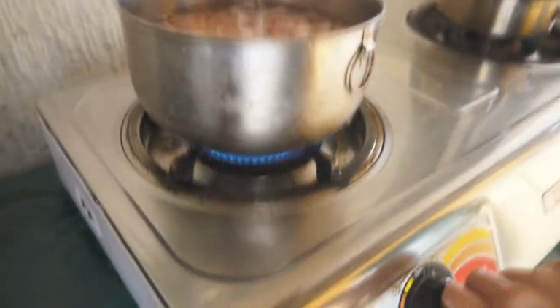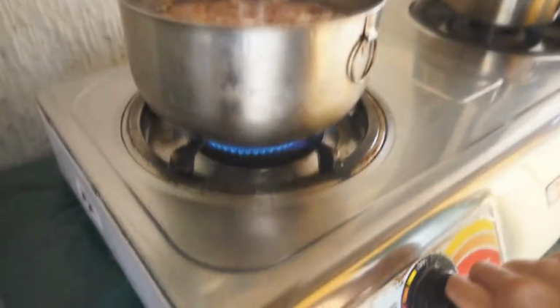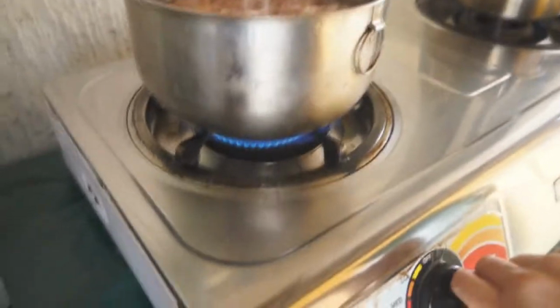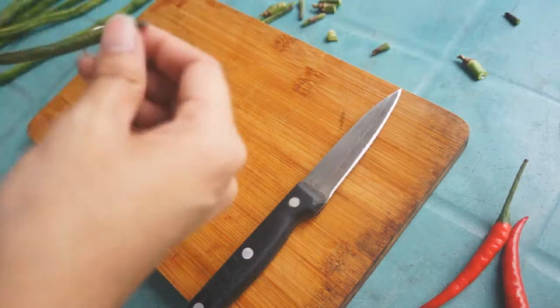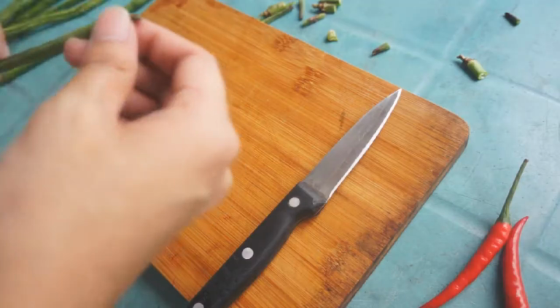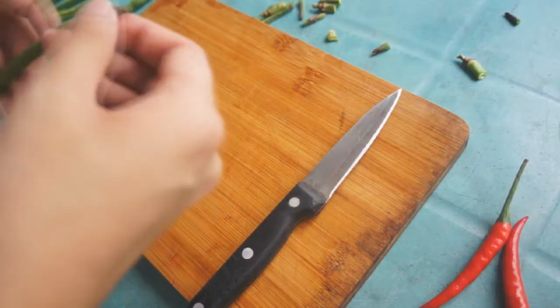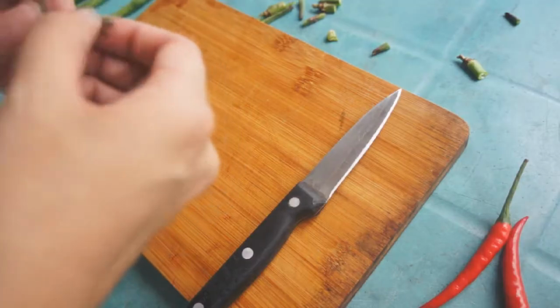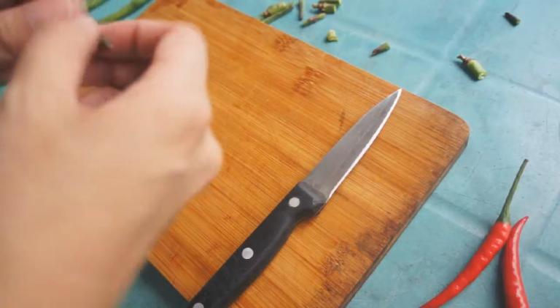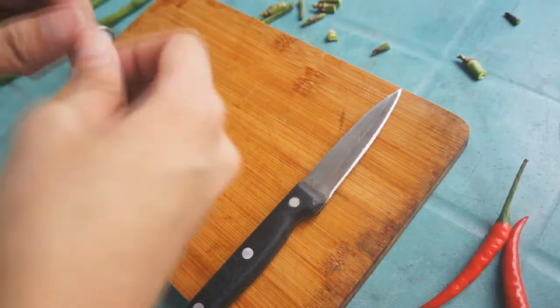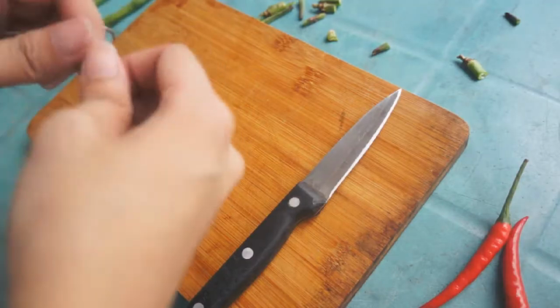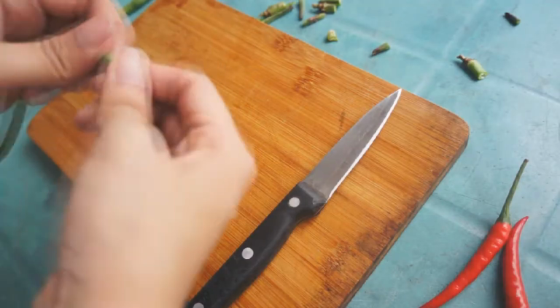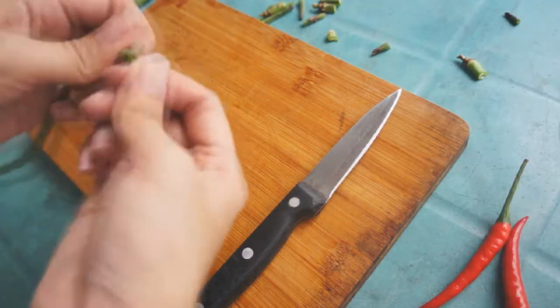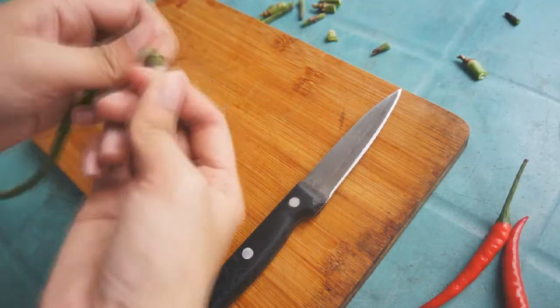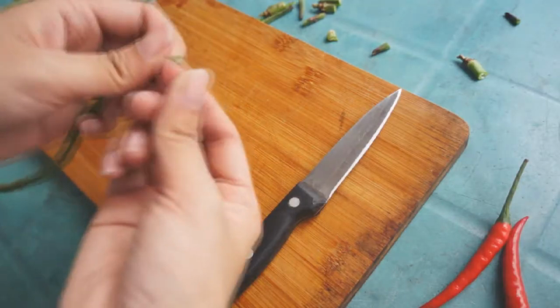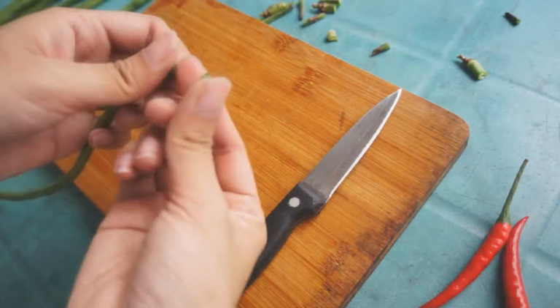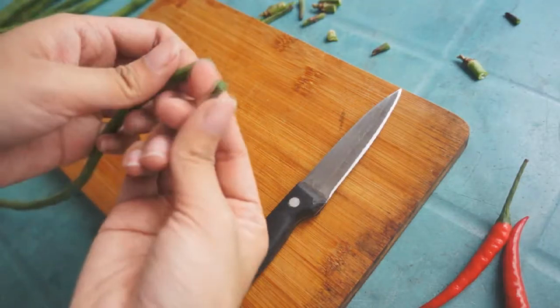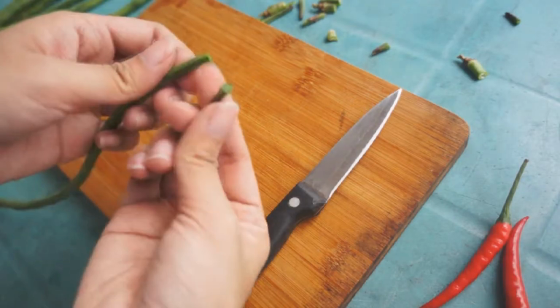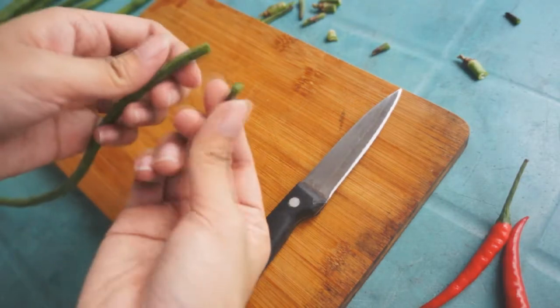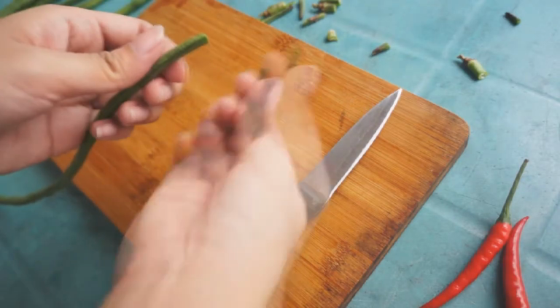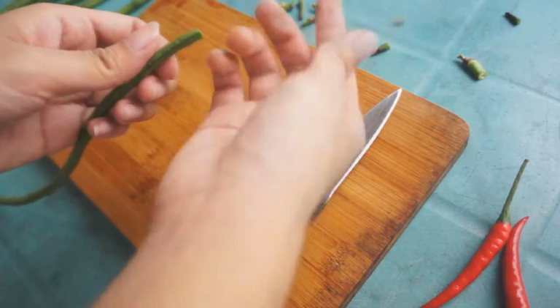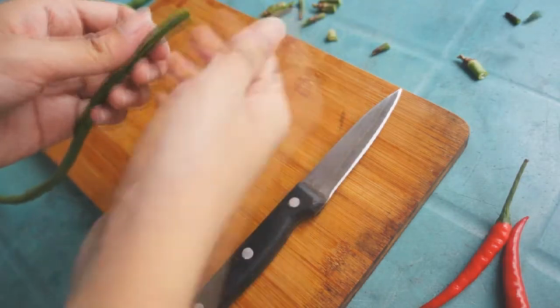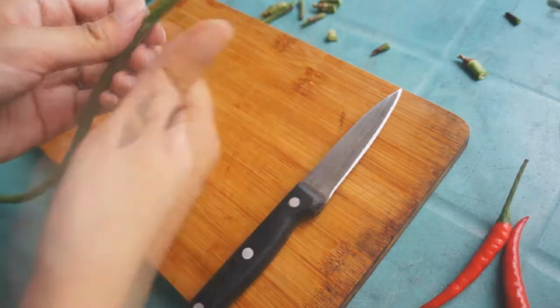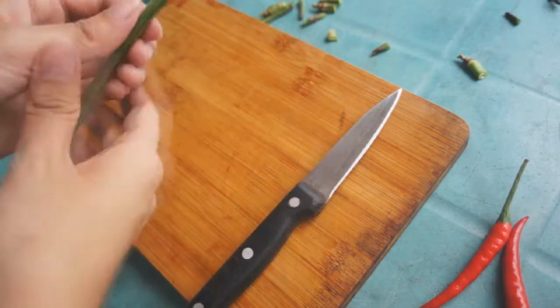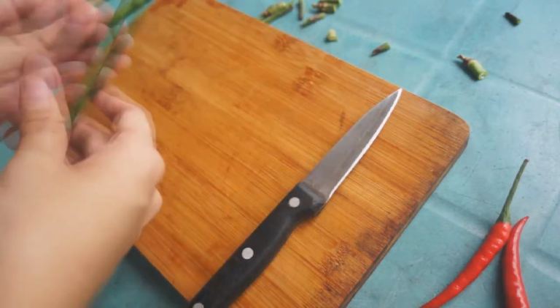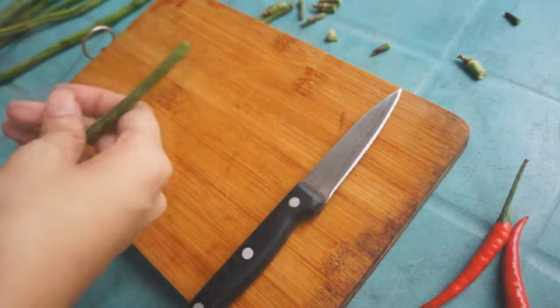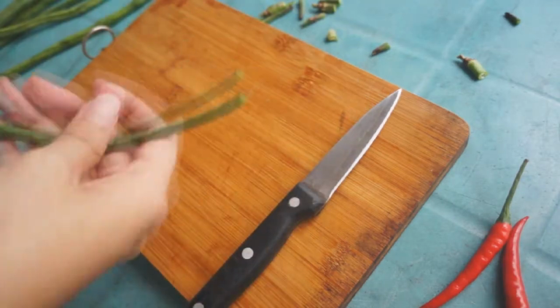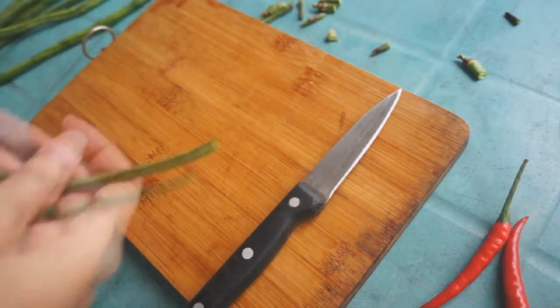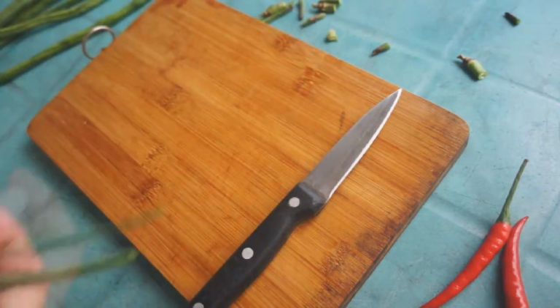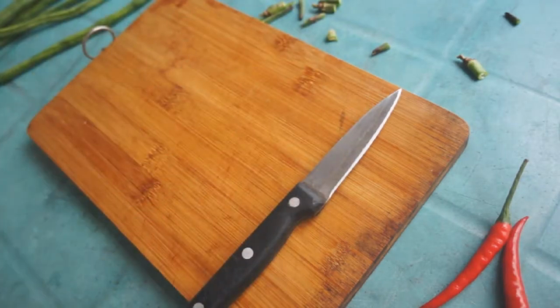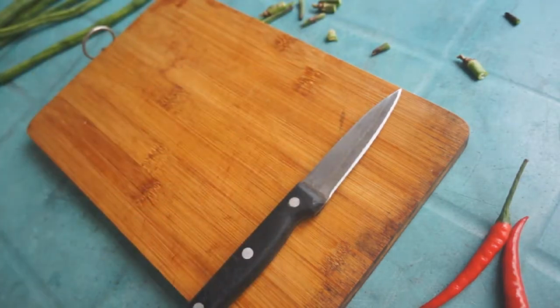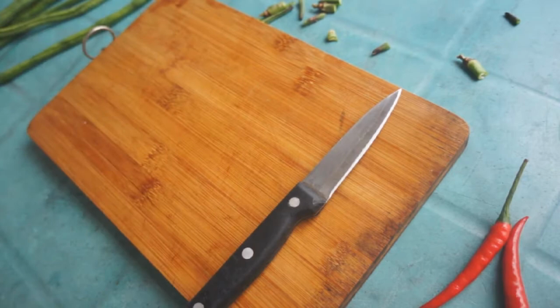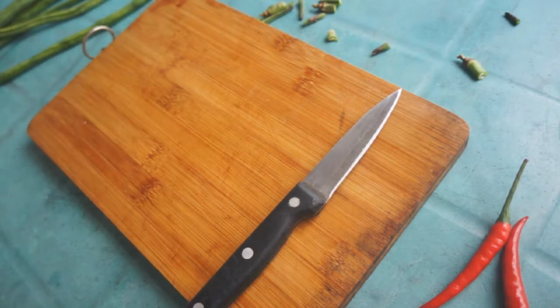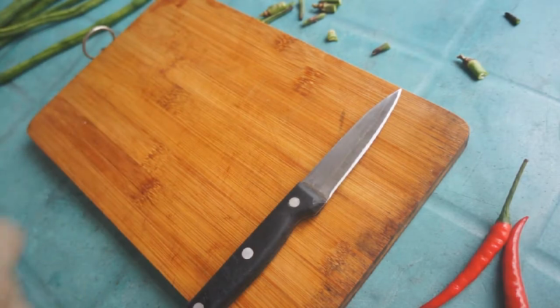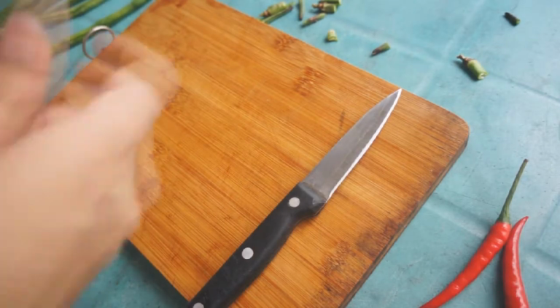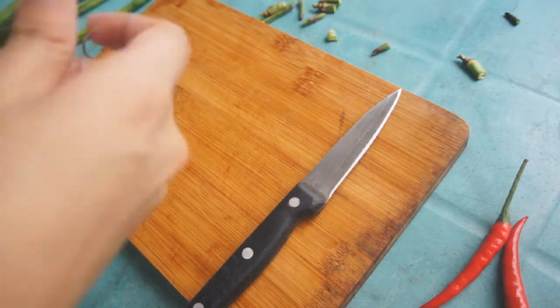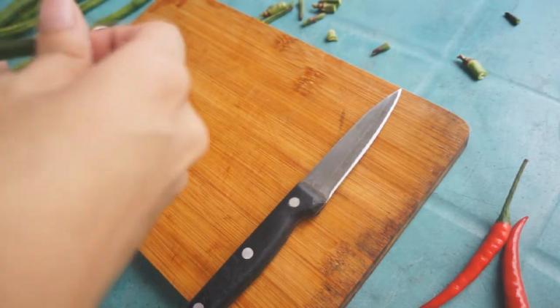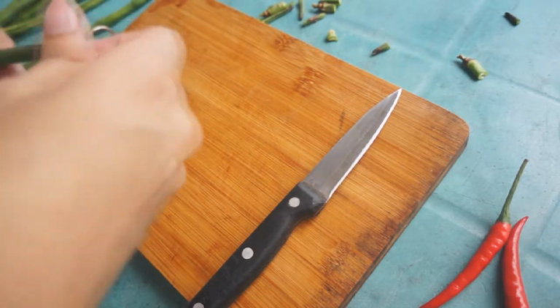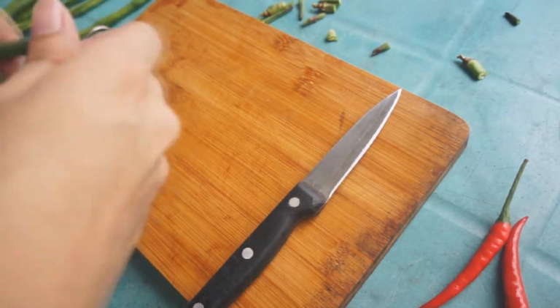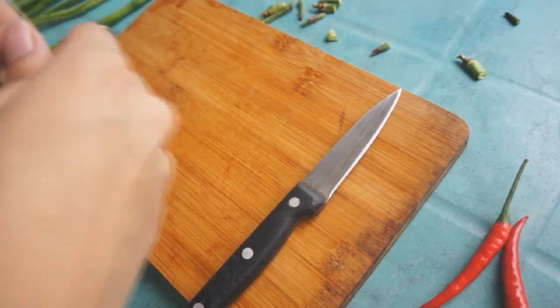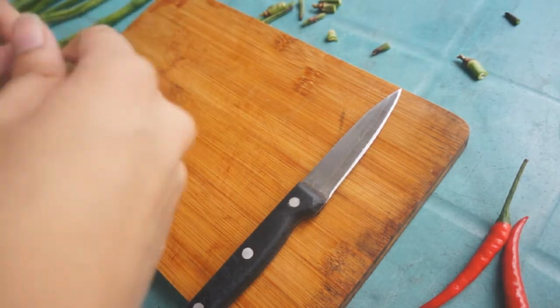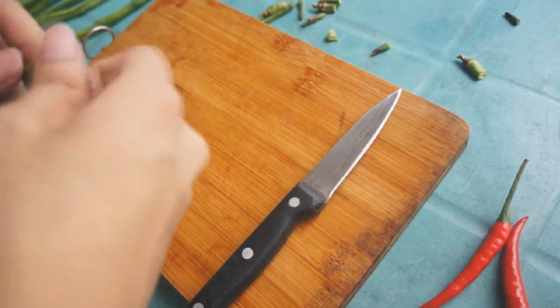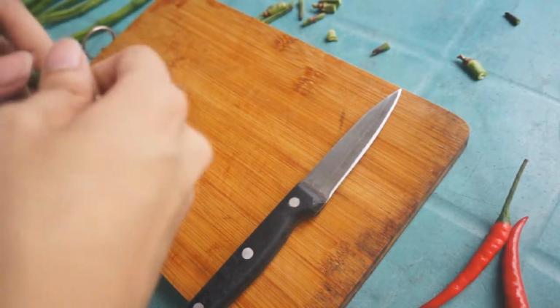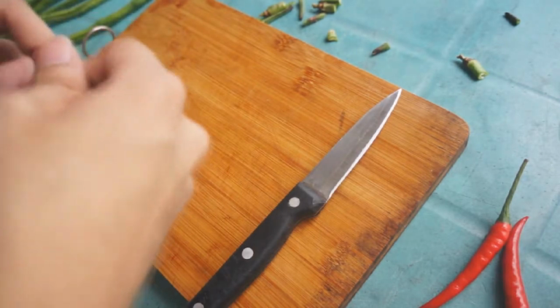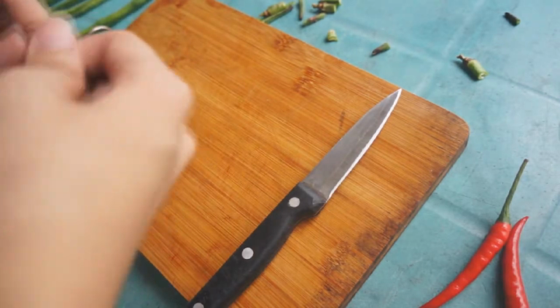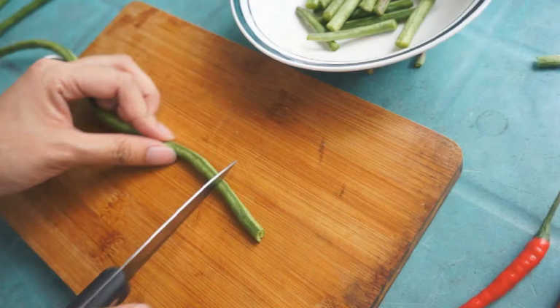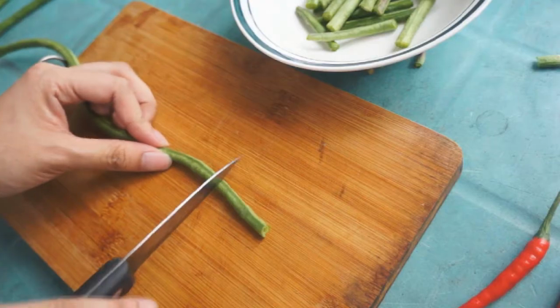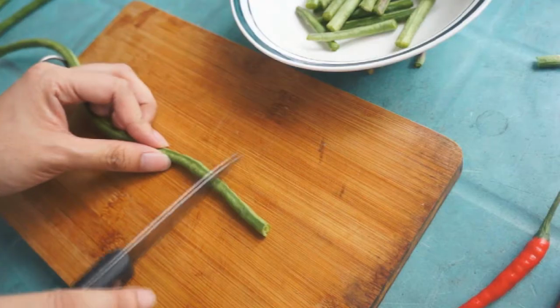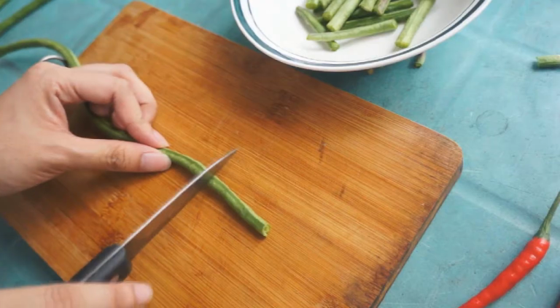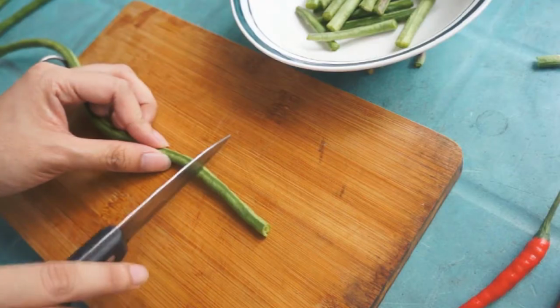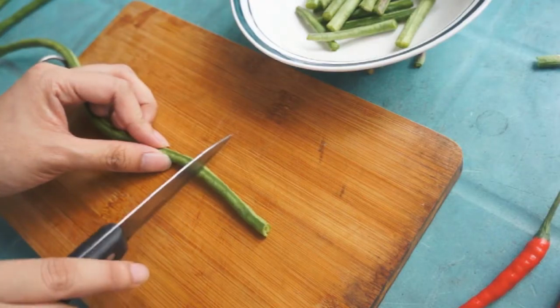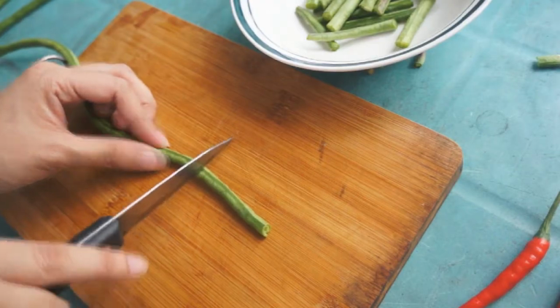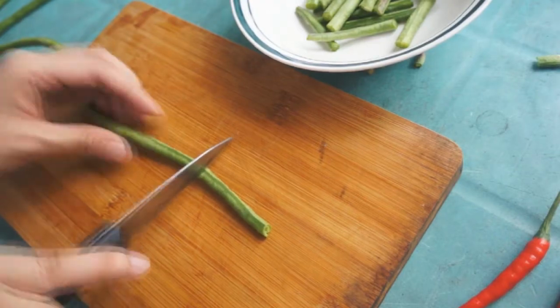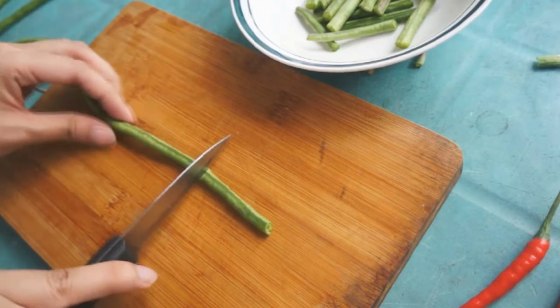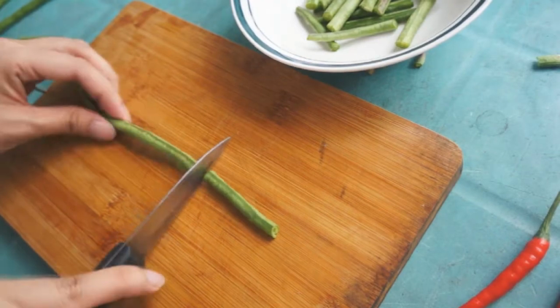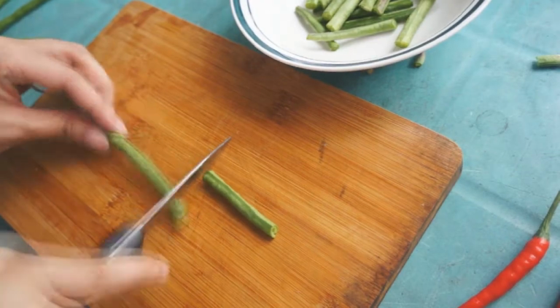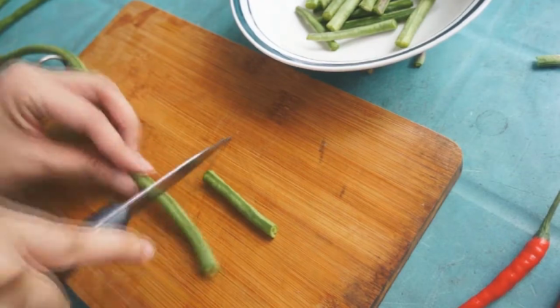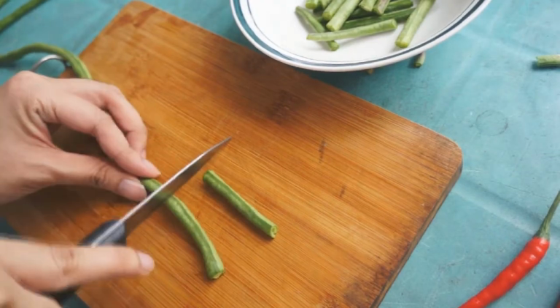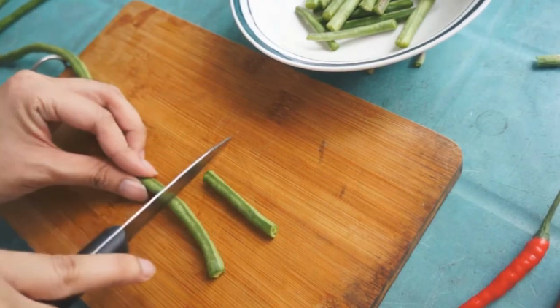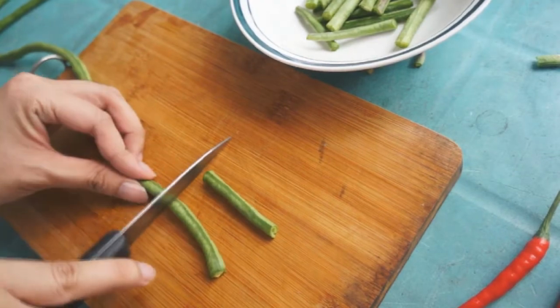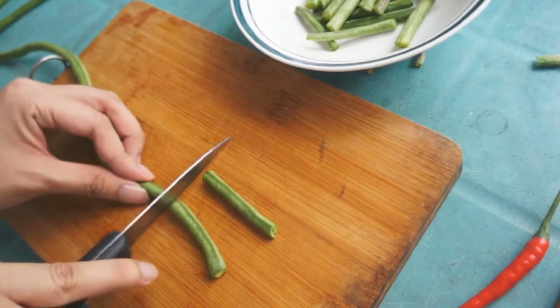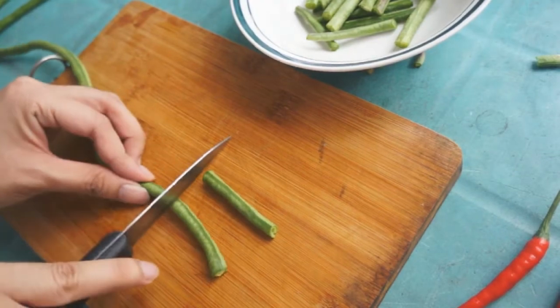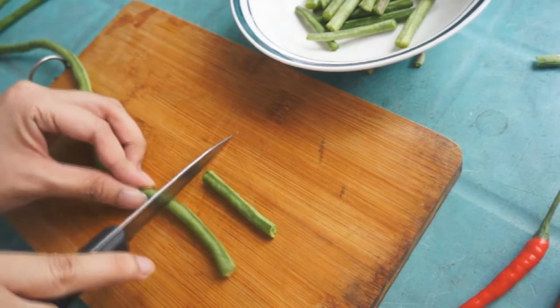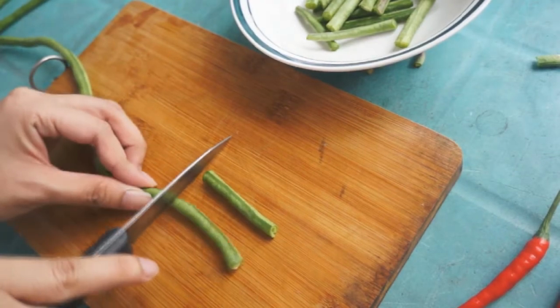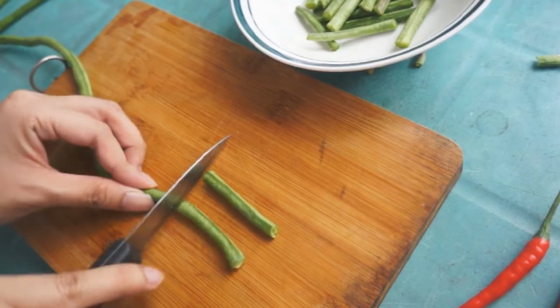While waiting for it to boil, start taking out the ends of the string beans, then chop like so.